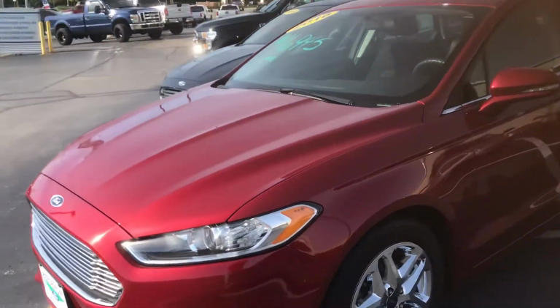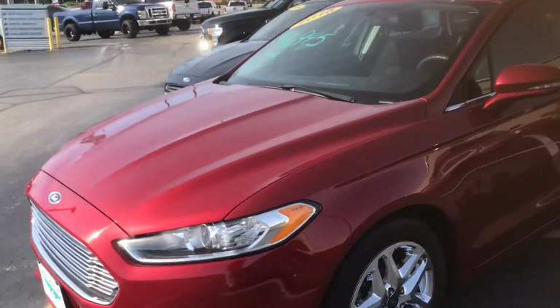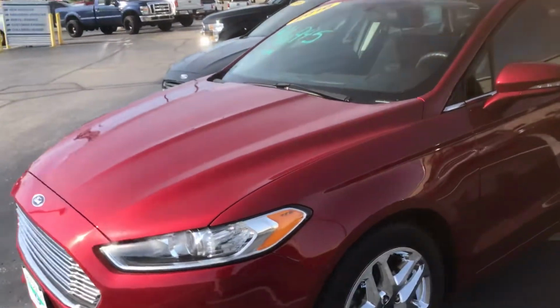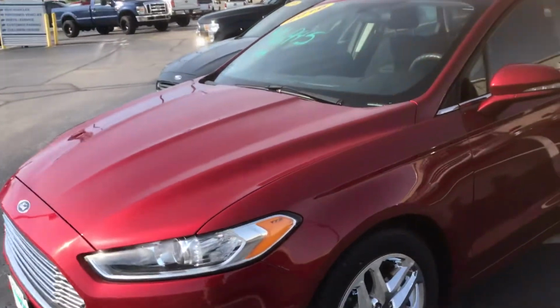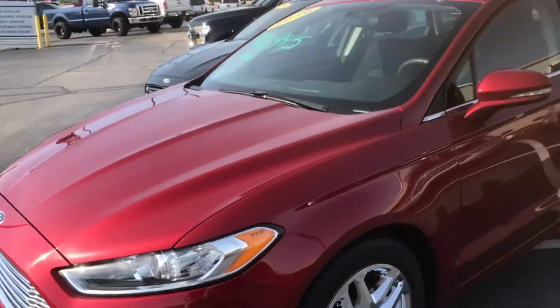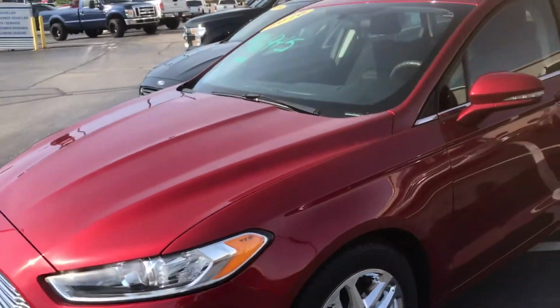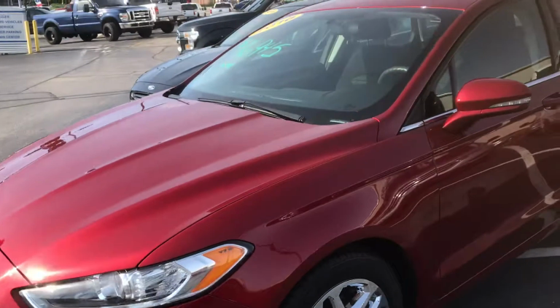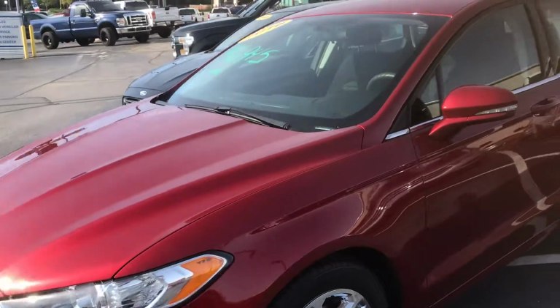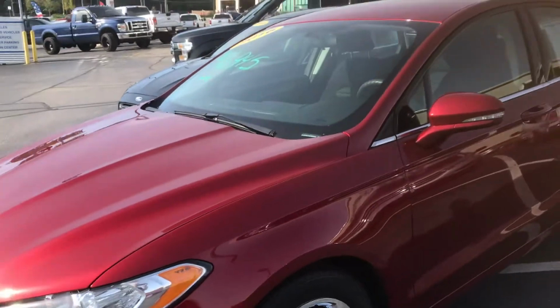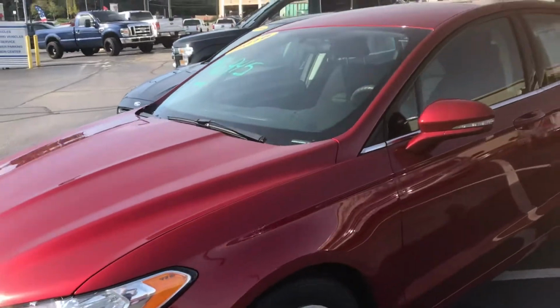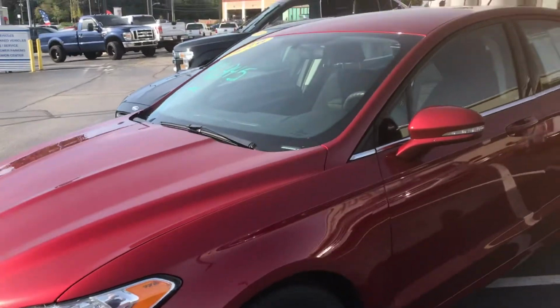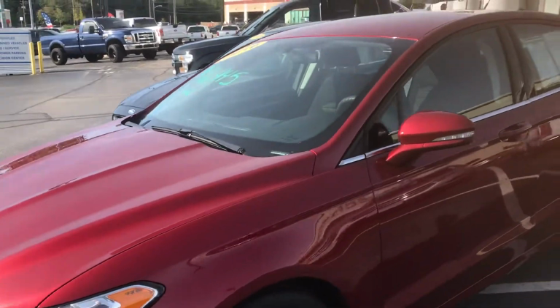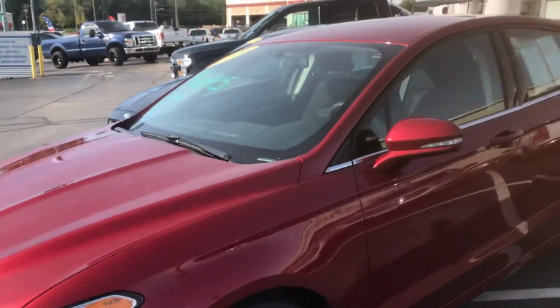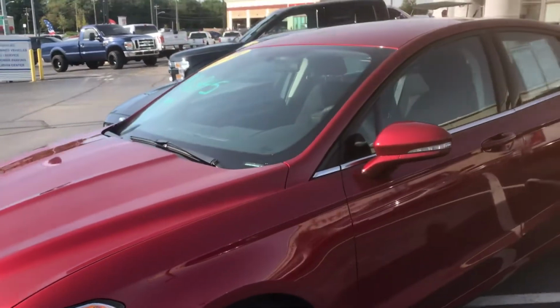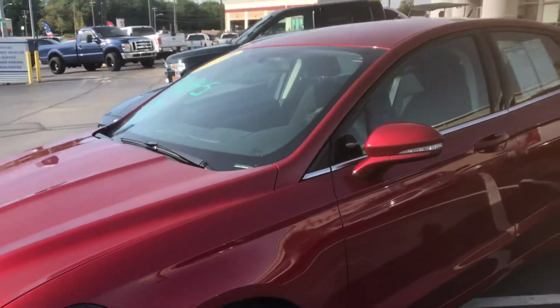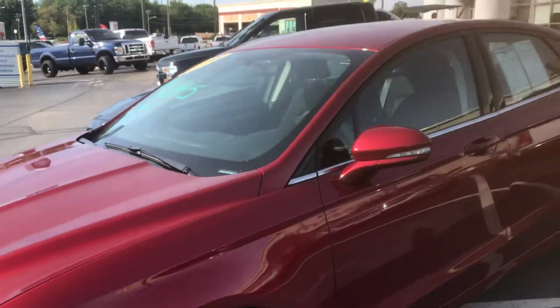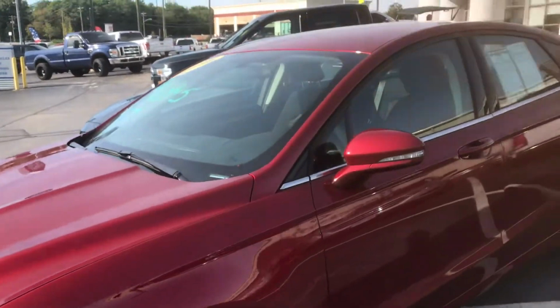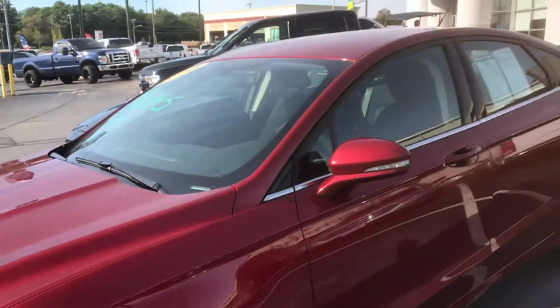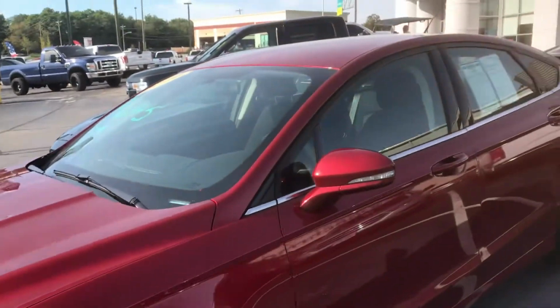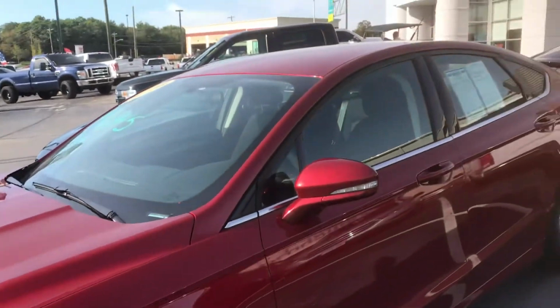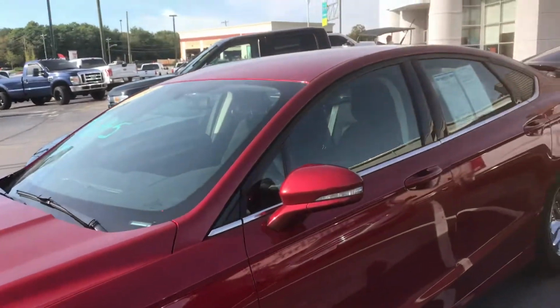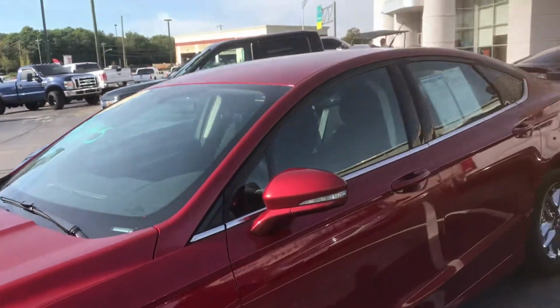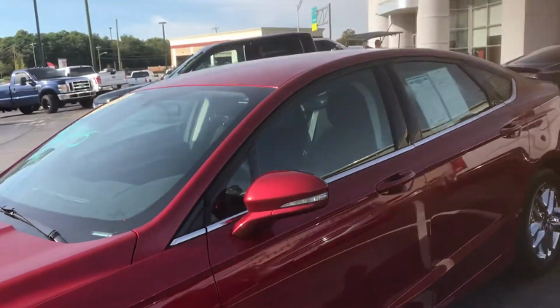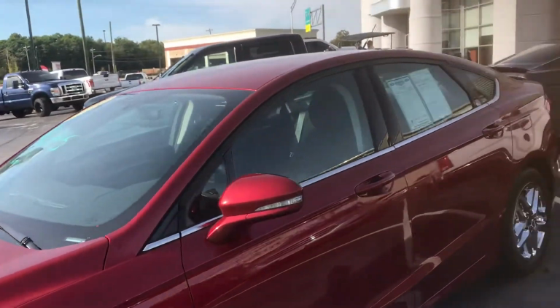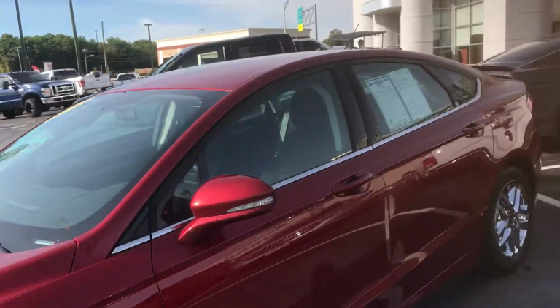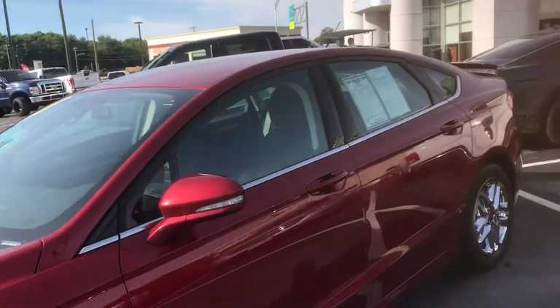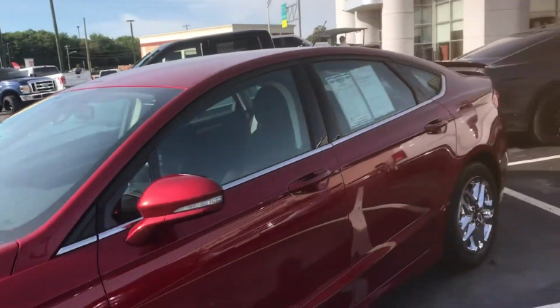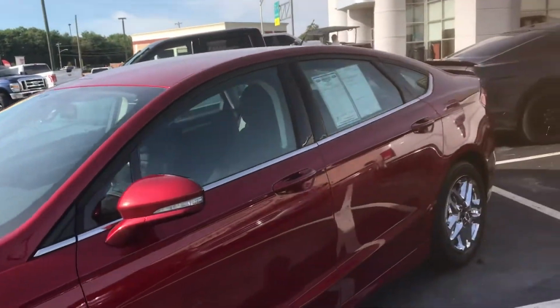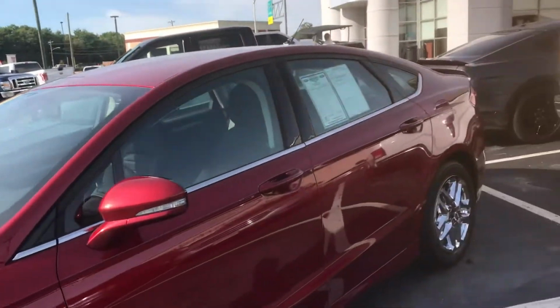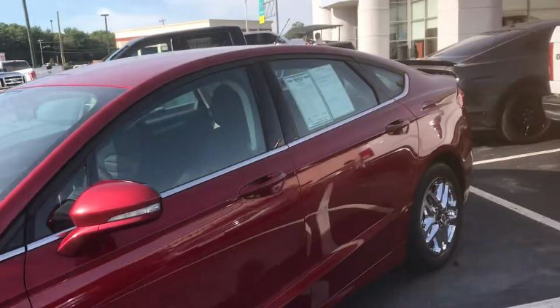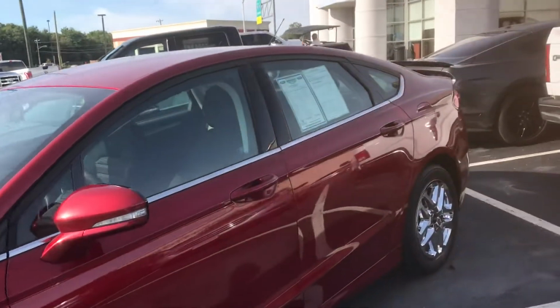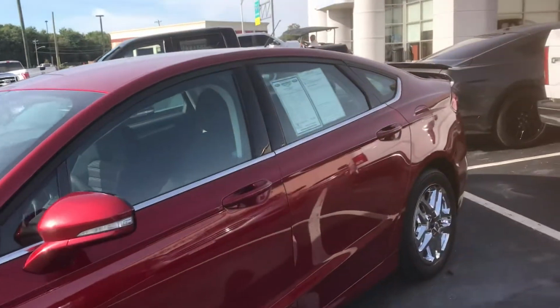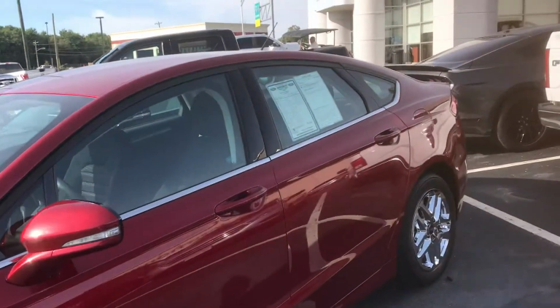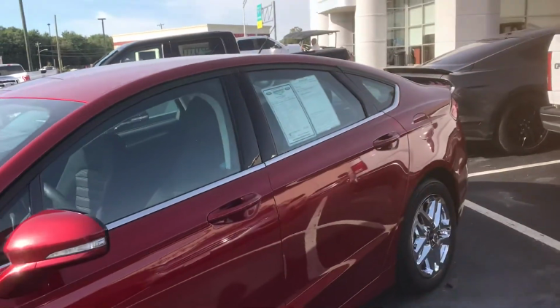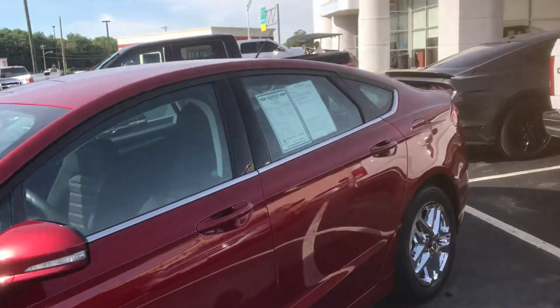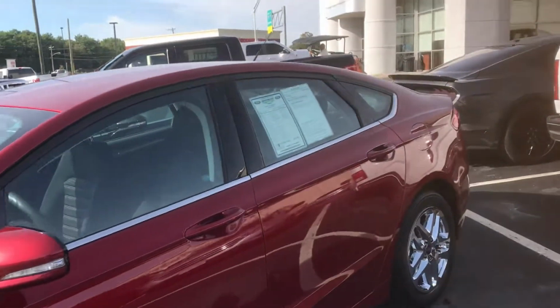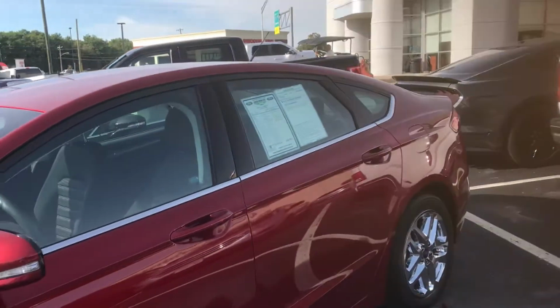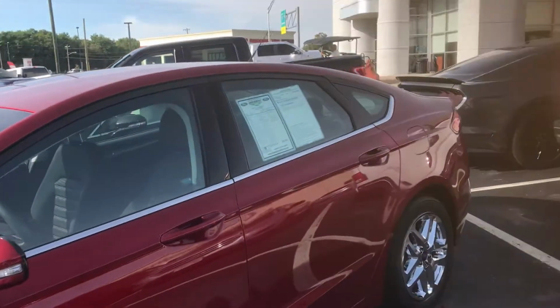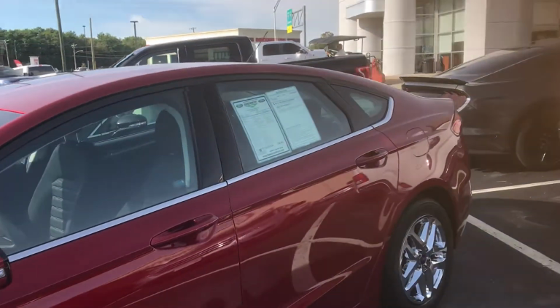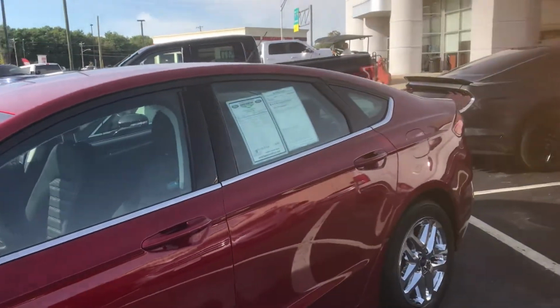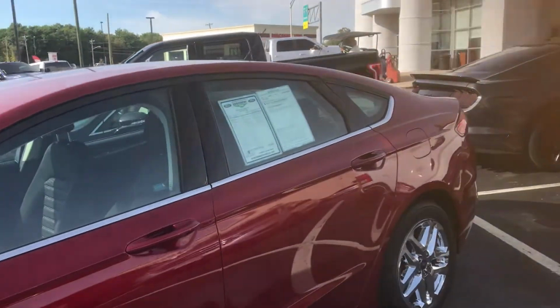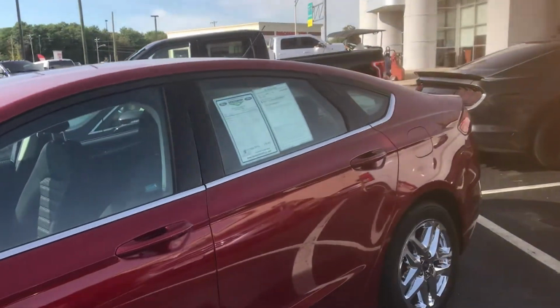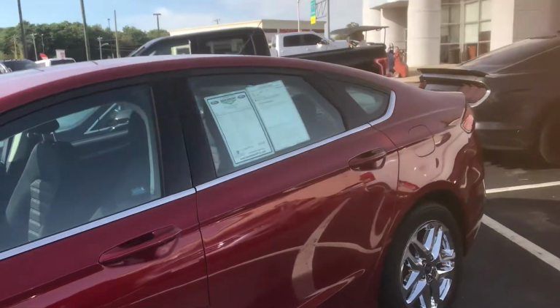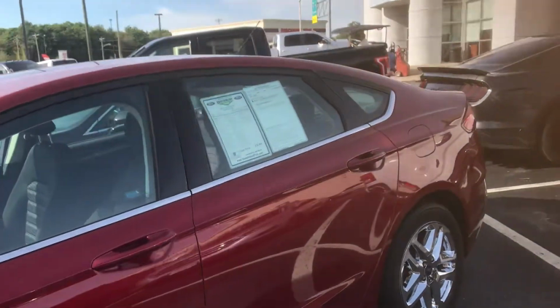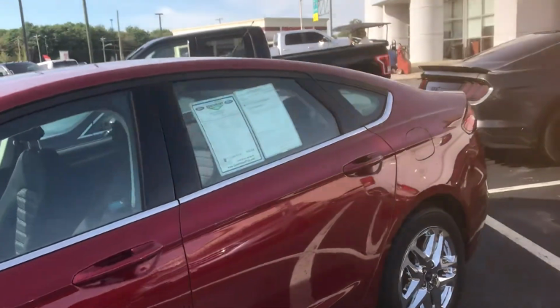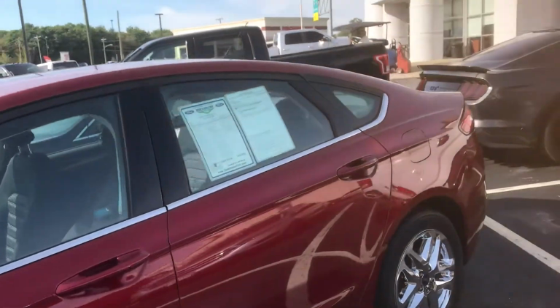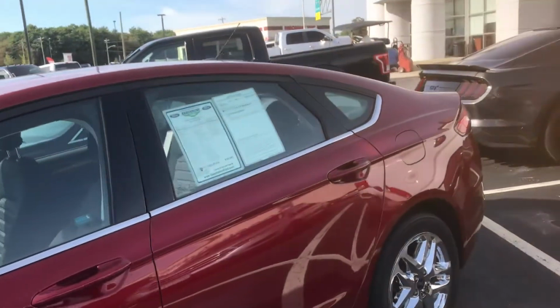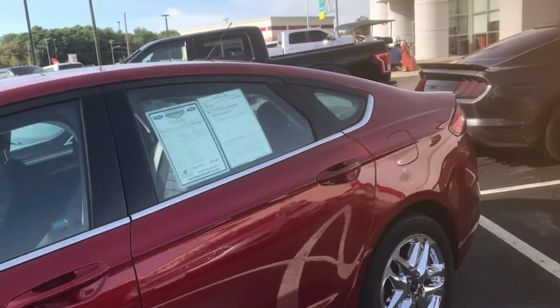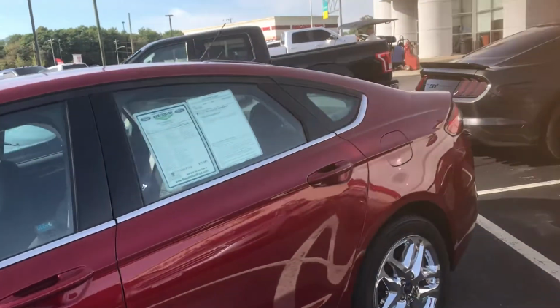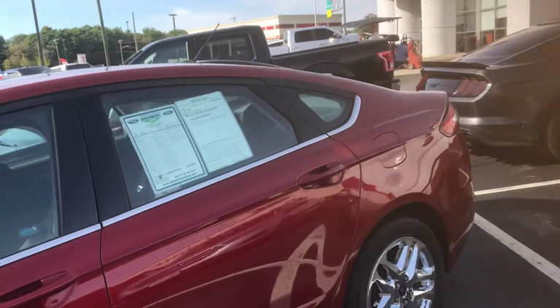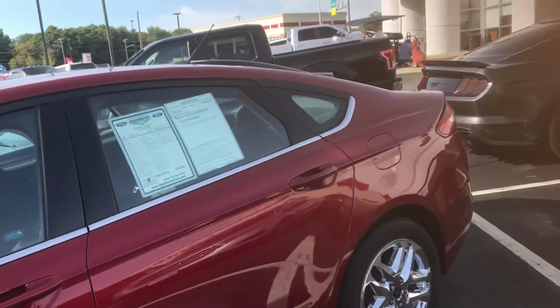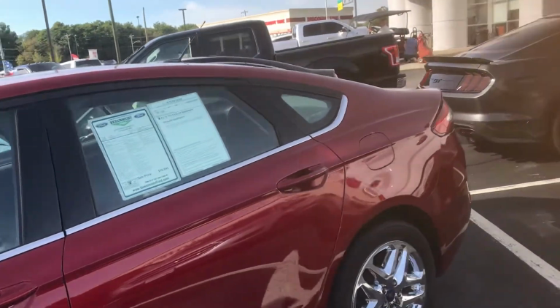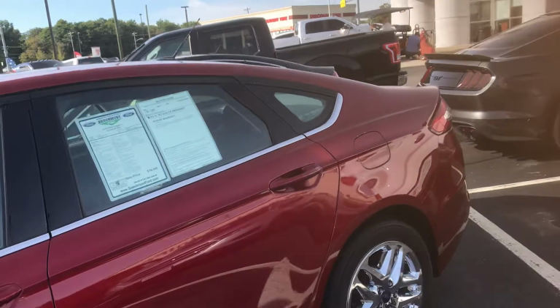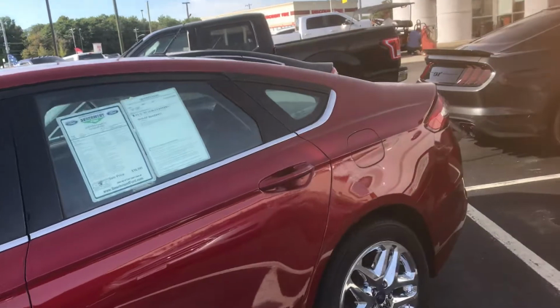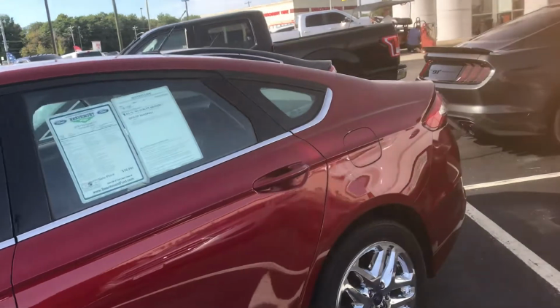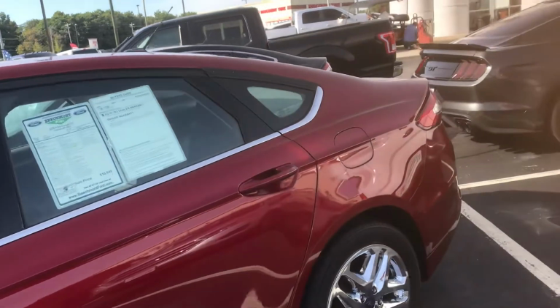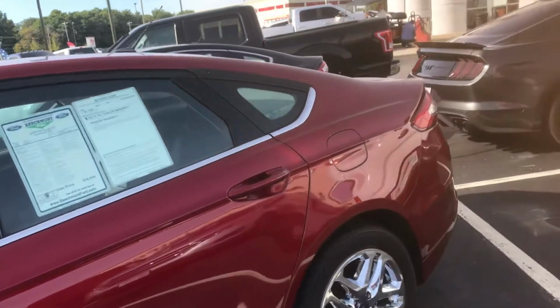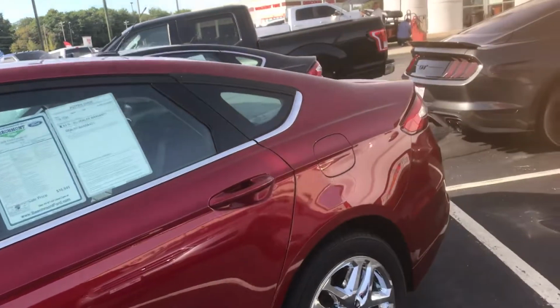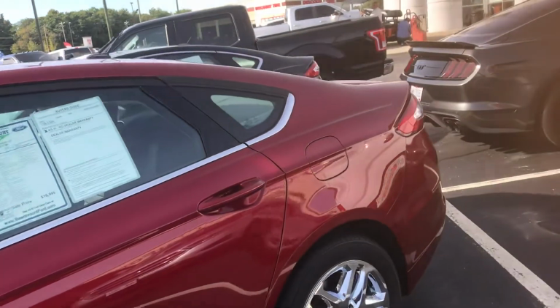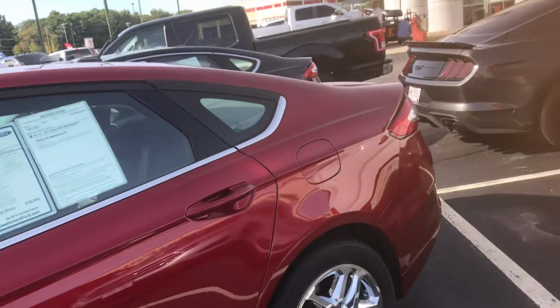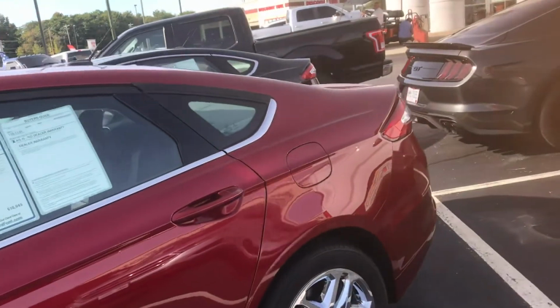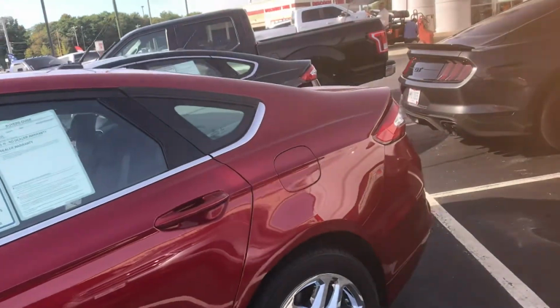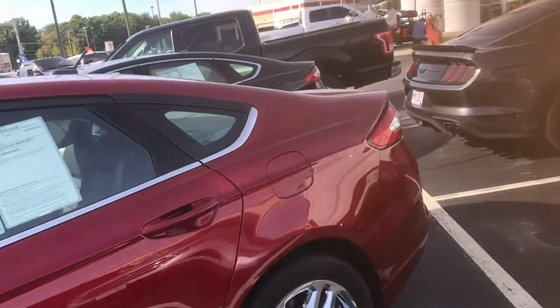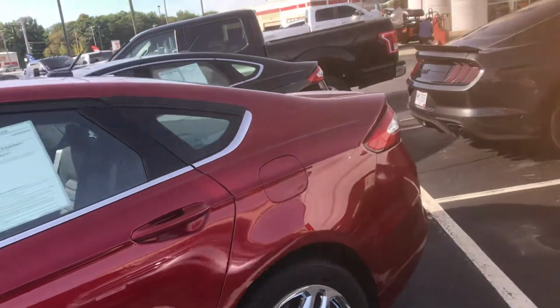There's the driver's side view. As you can see, it's a very pretty color.